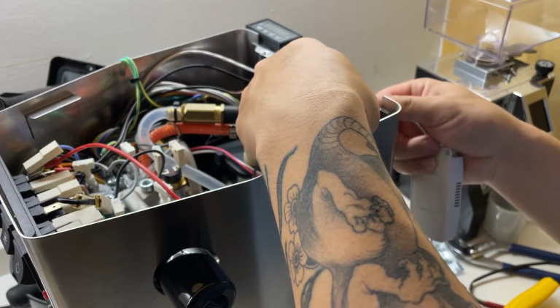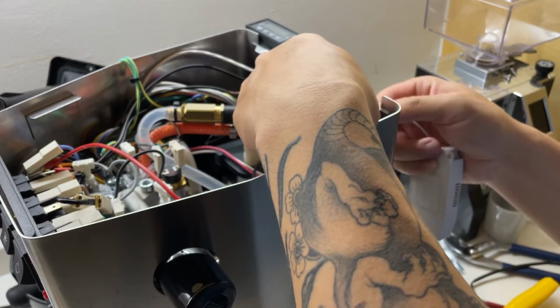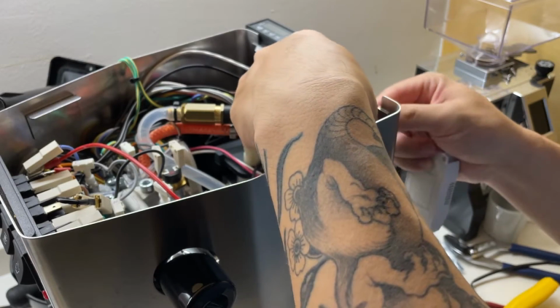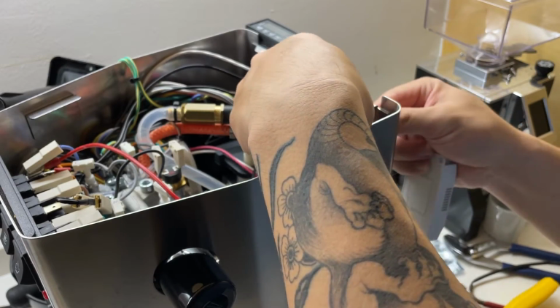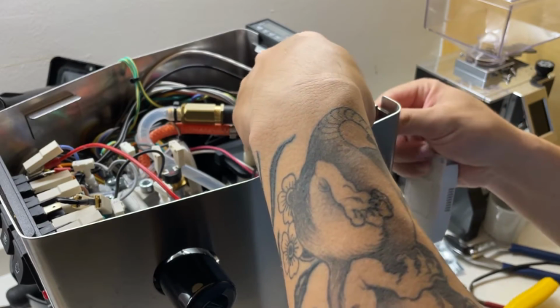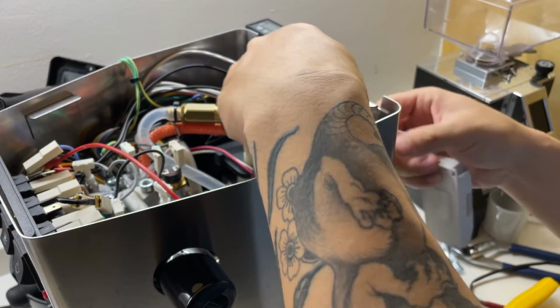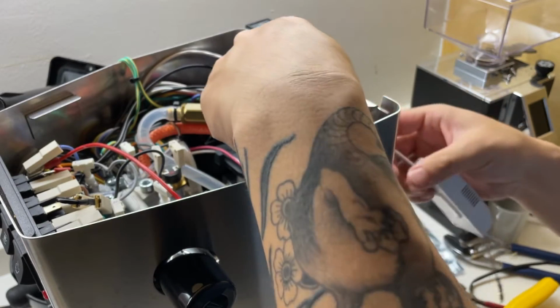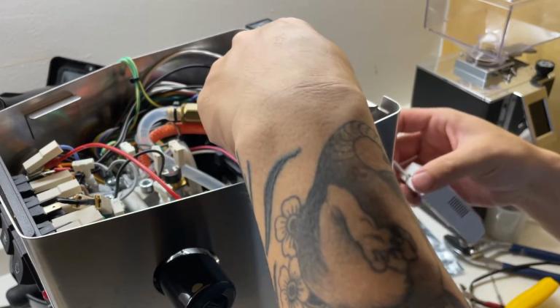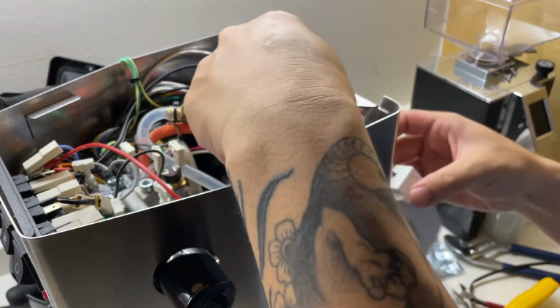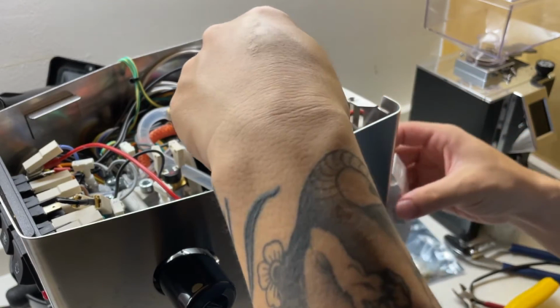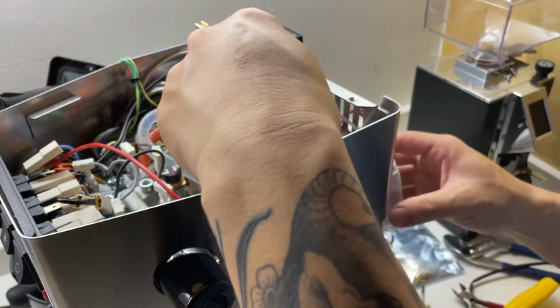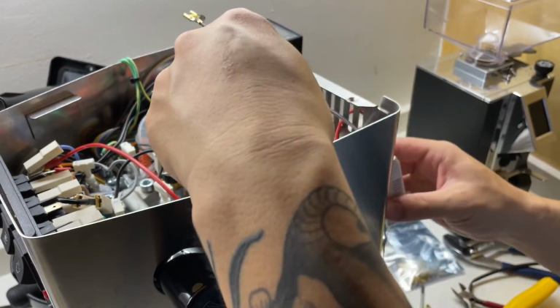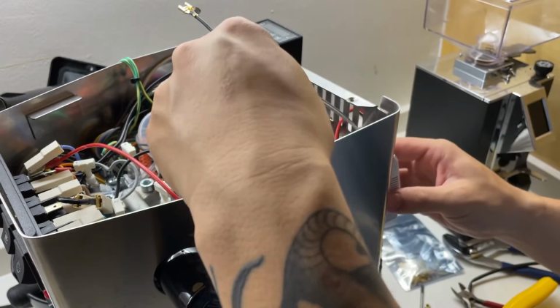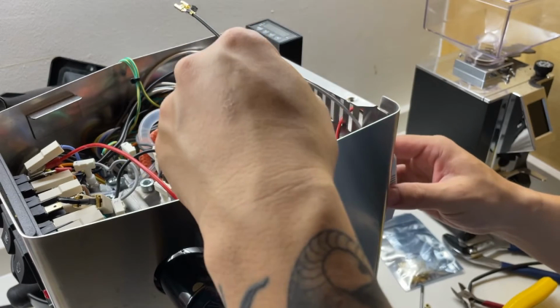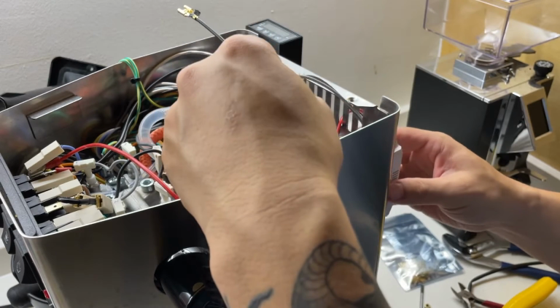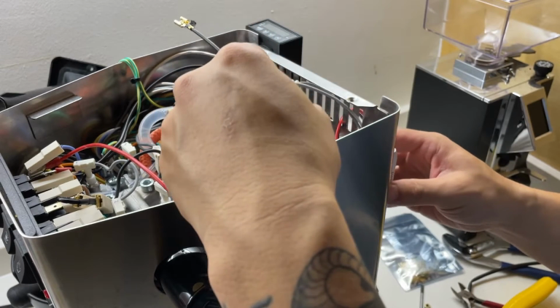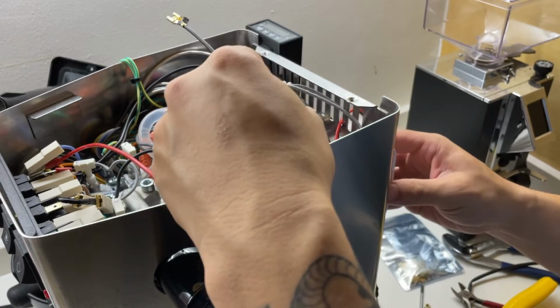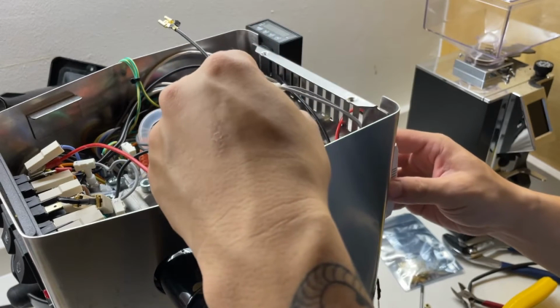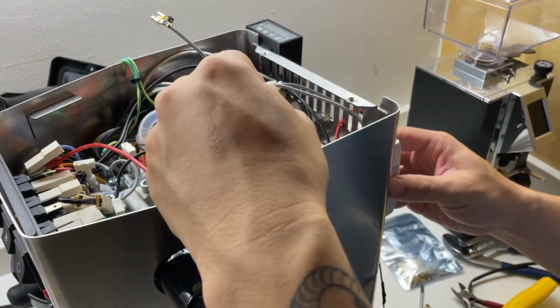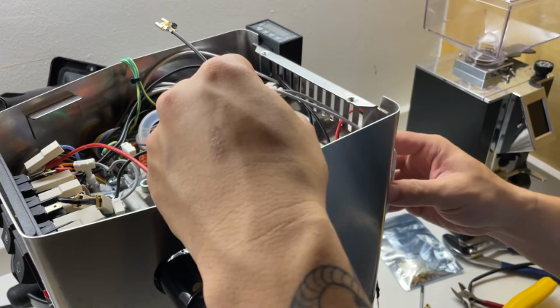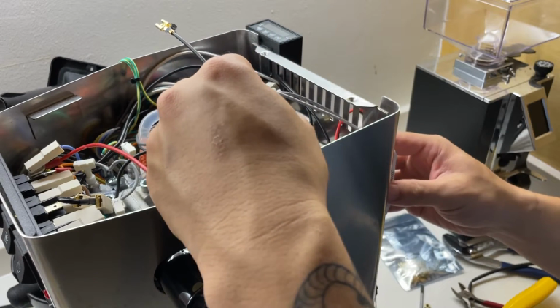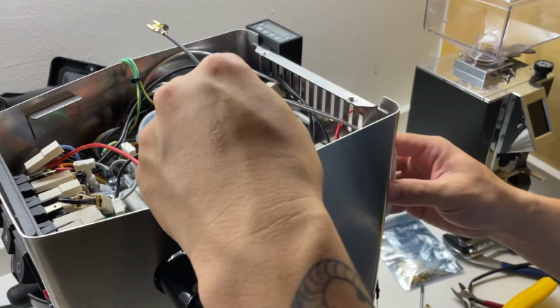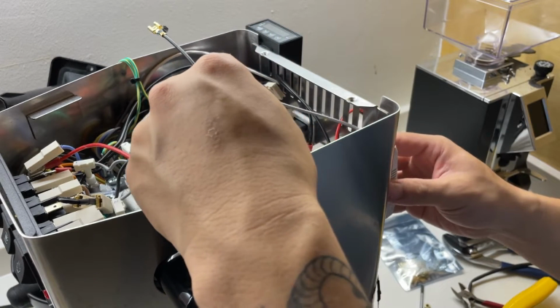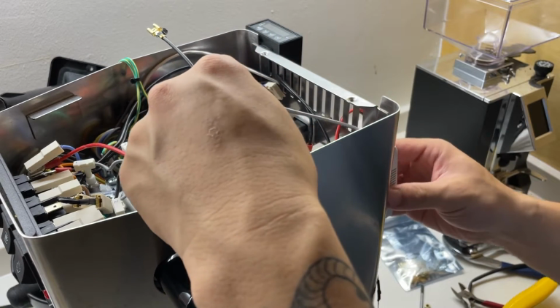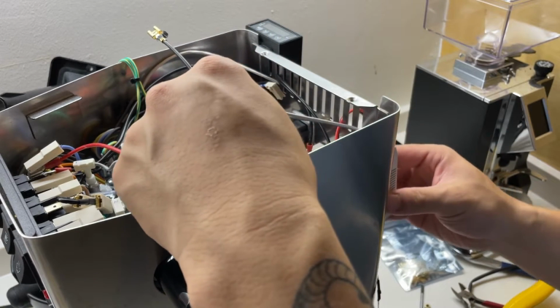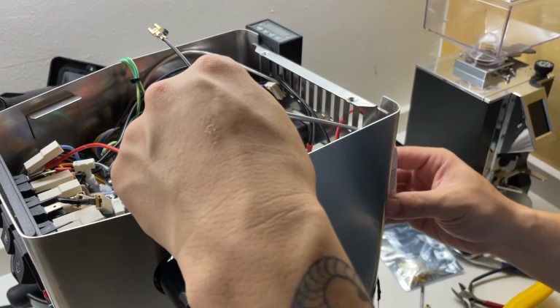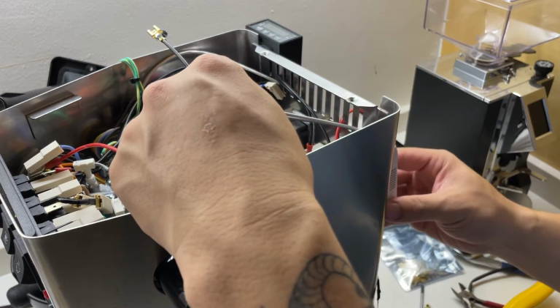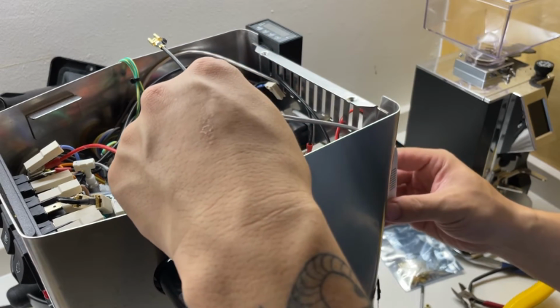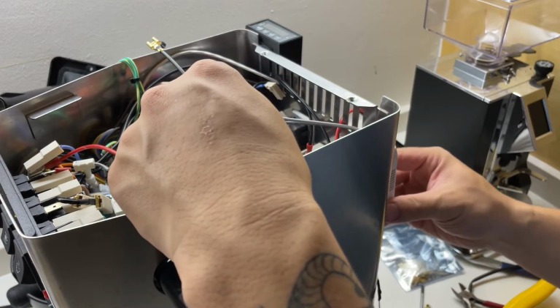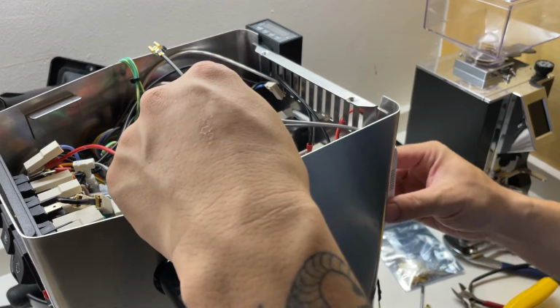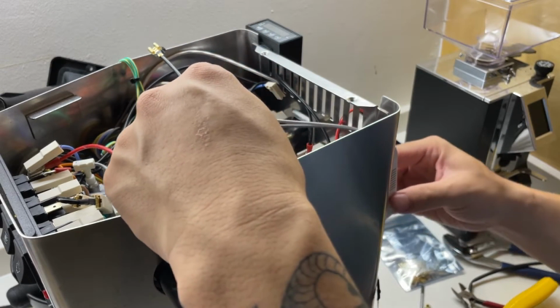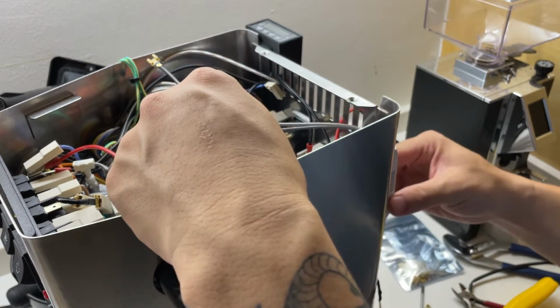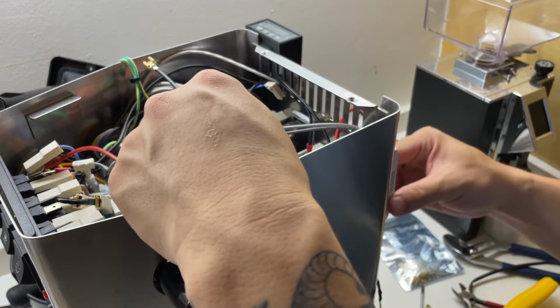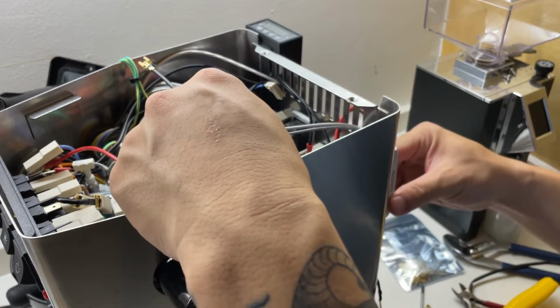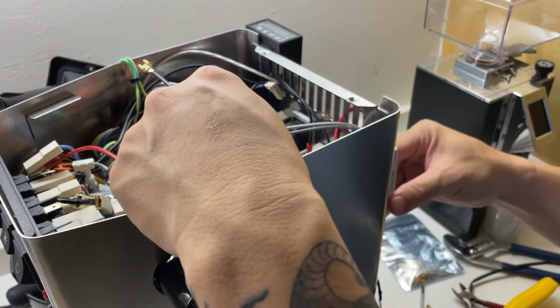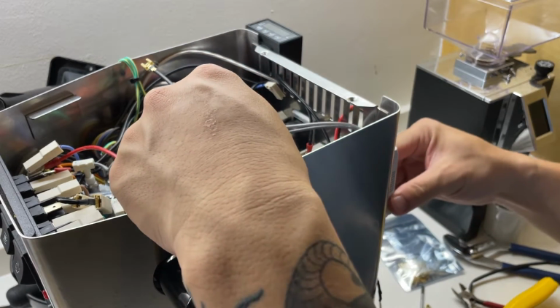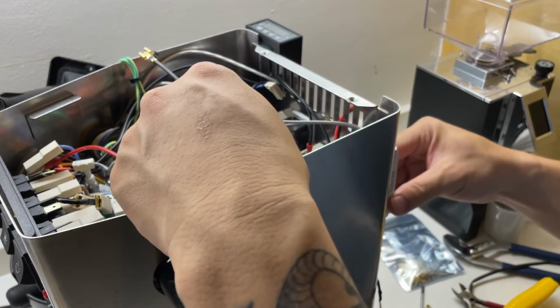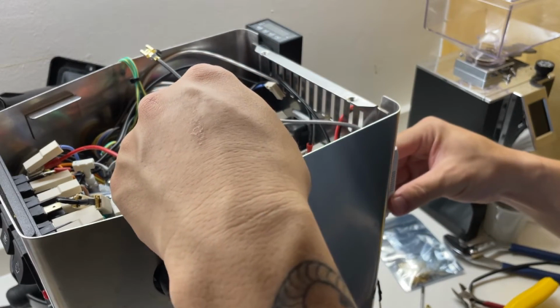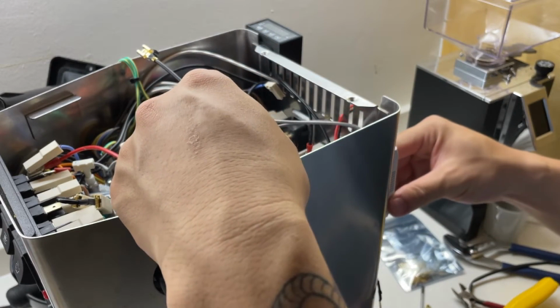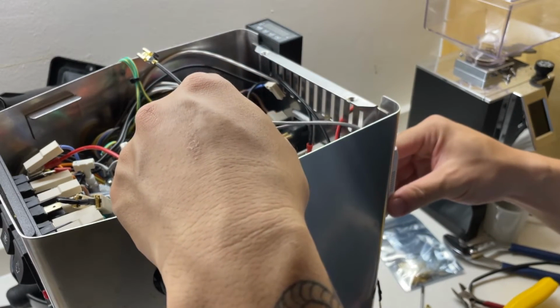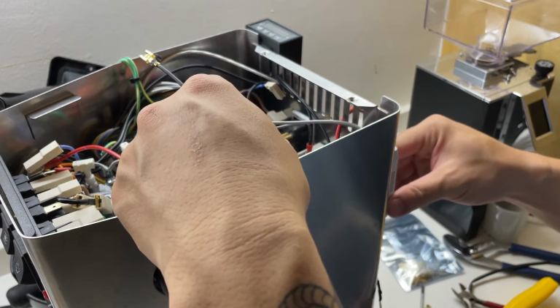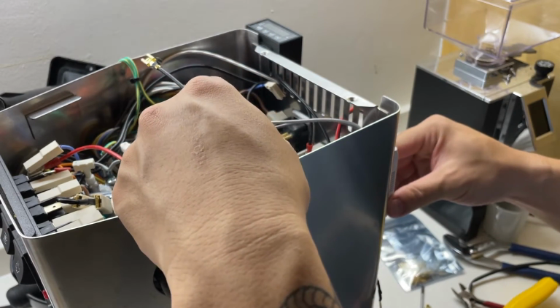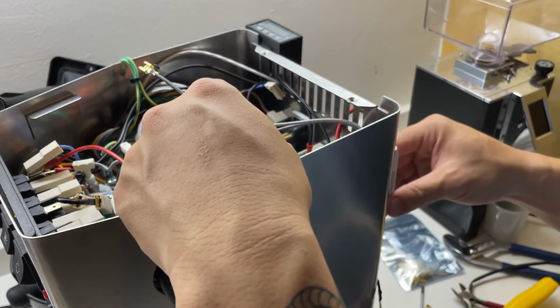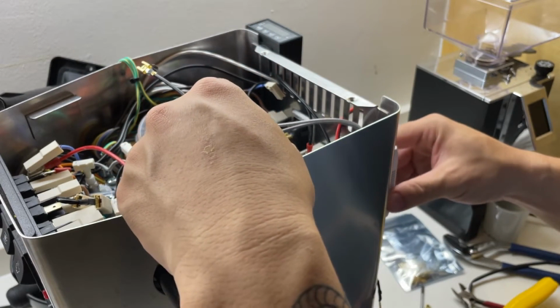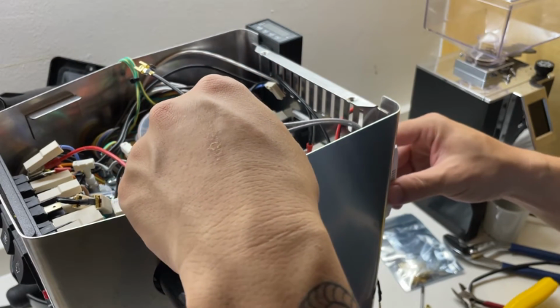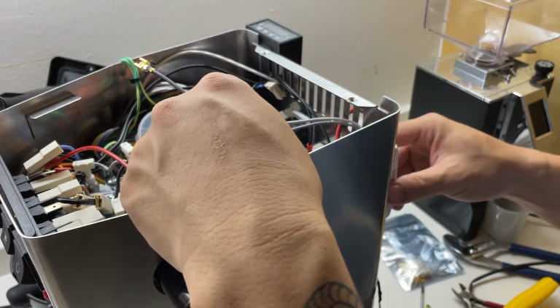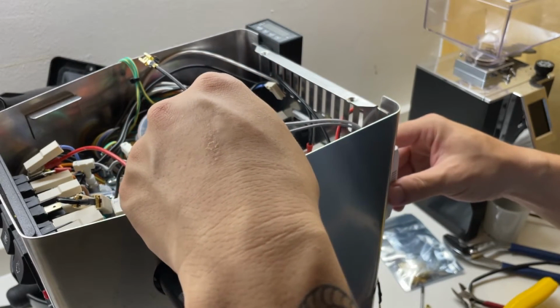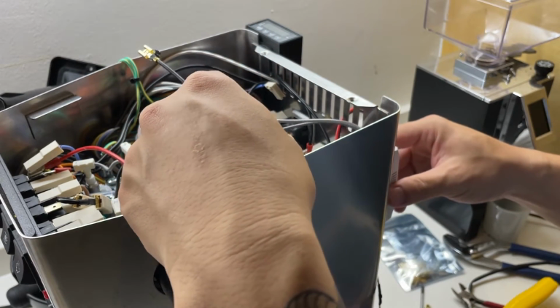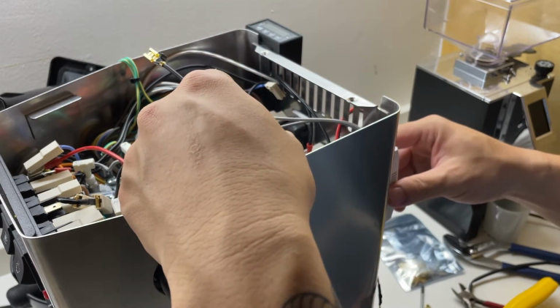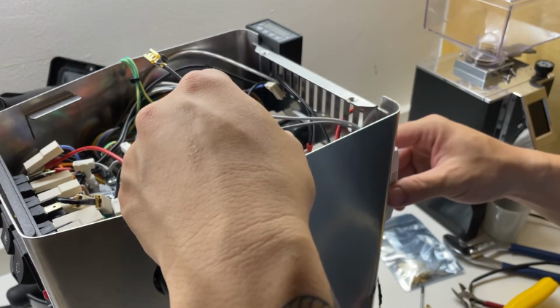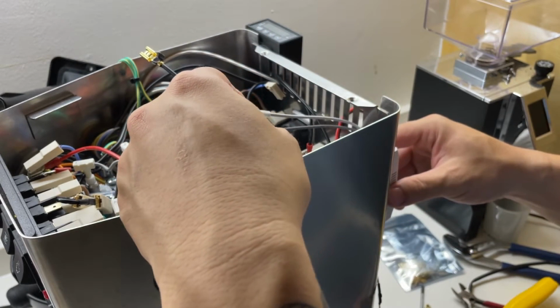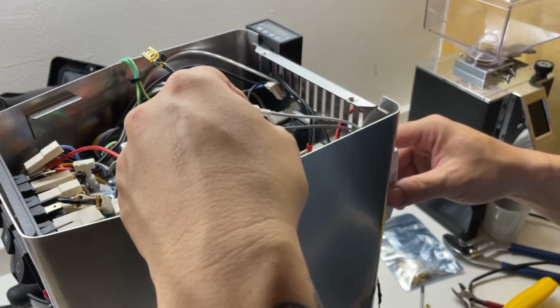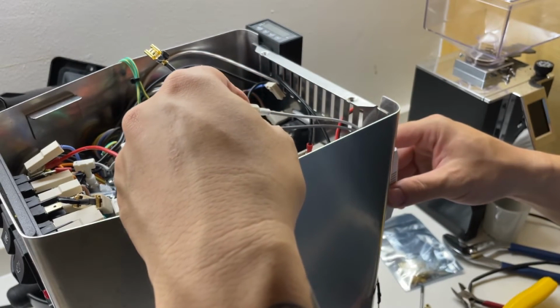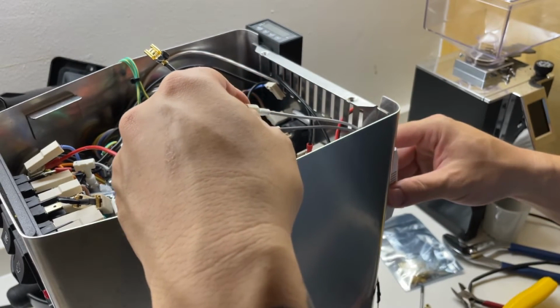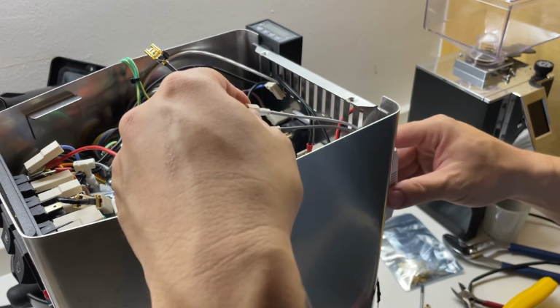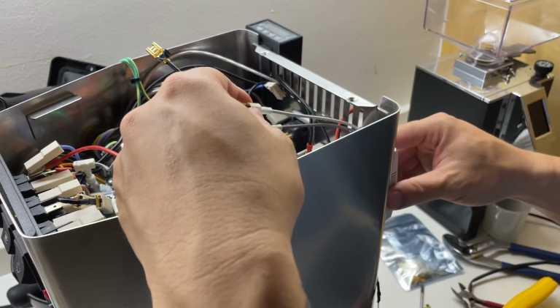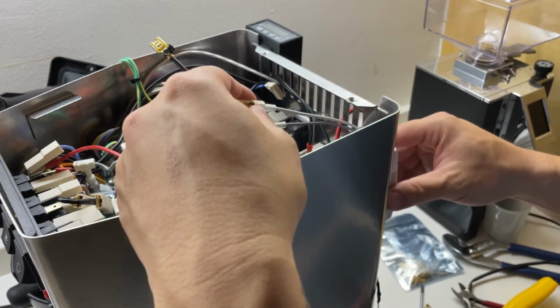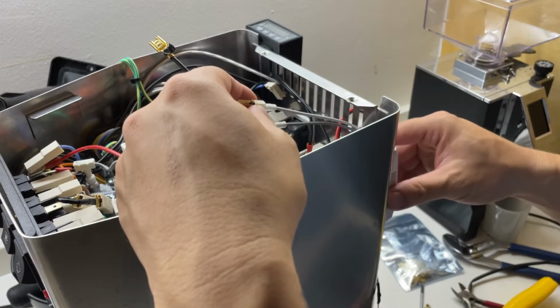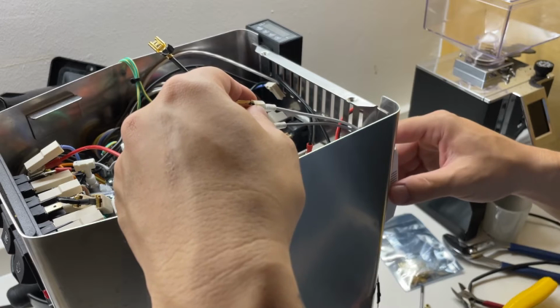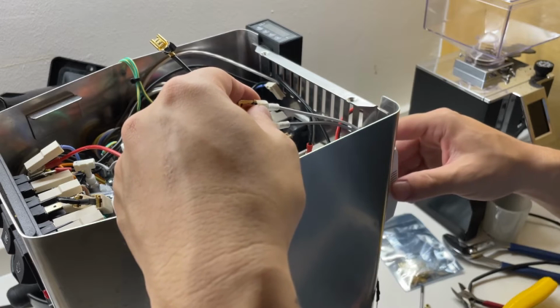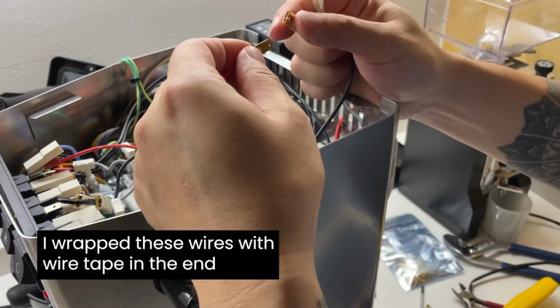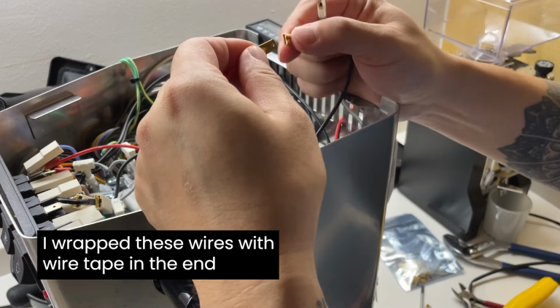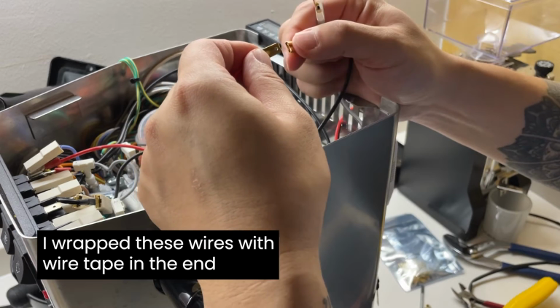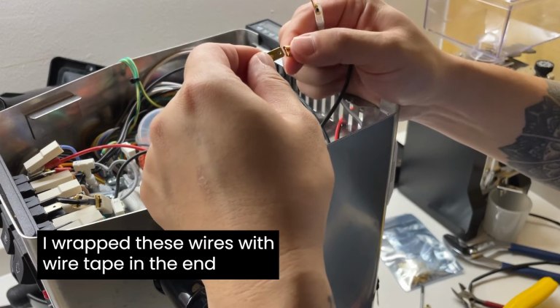I route the LED driver's cables through the Gaggia cable wrap at the back of the body and then into the machine.